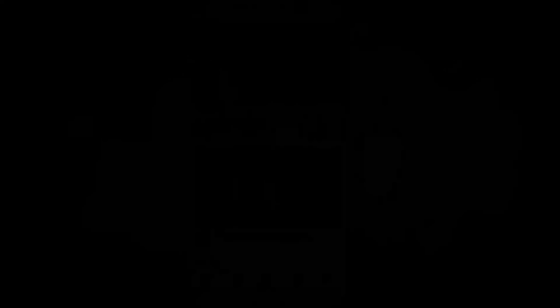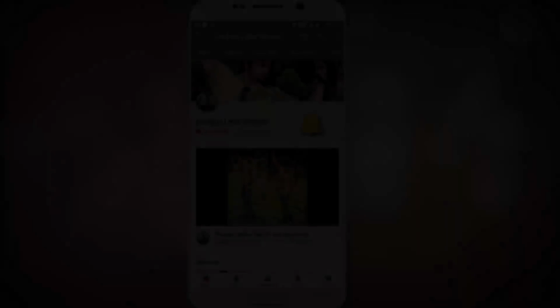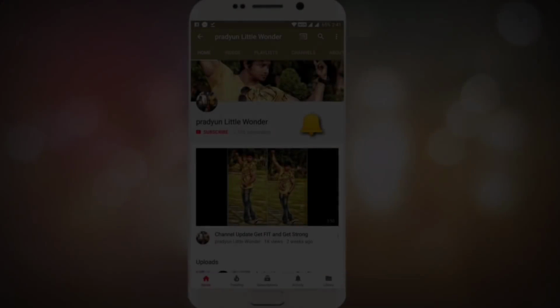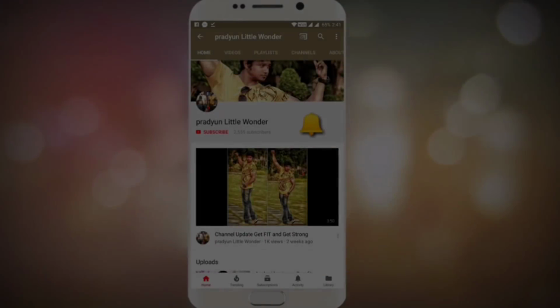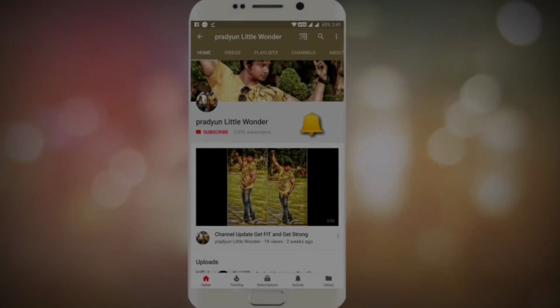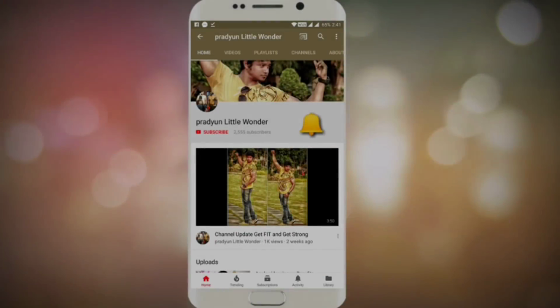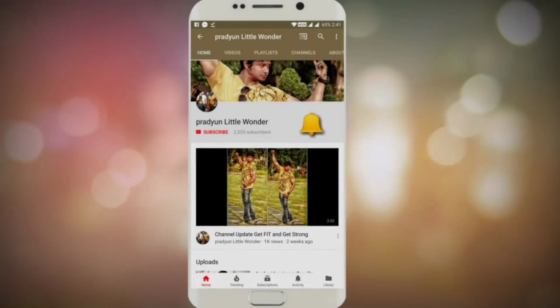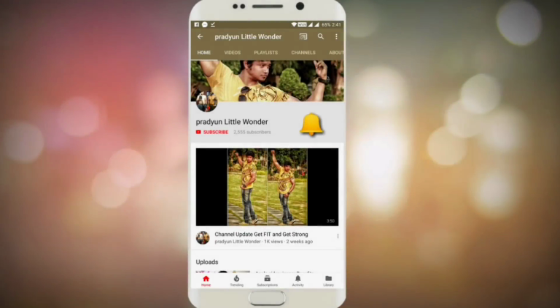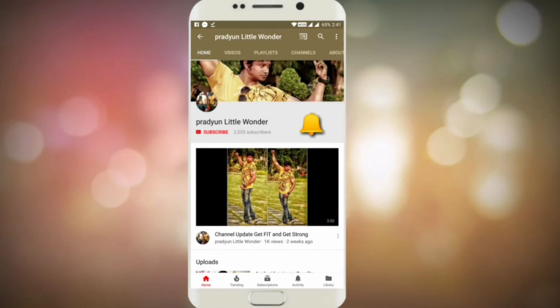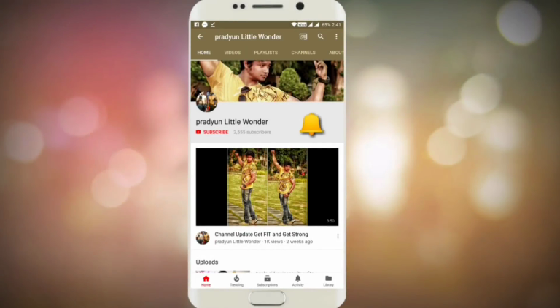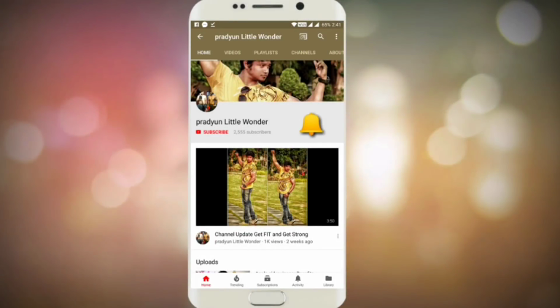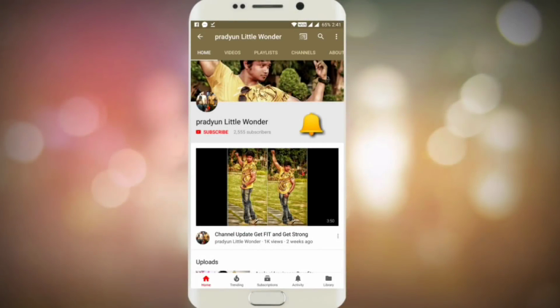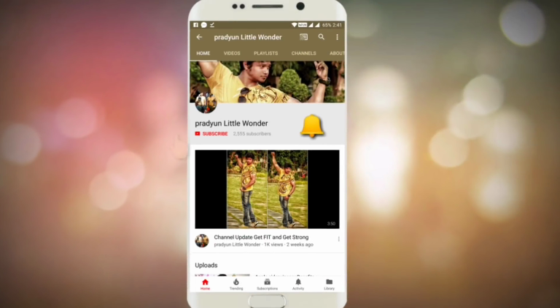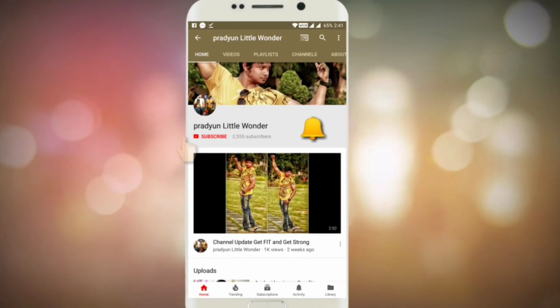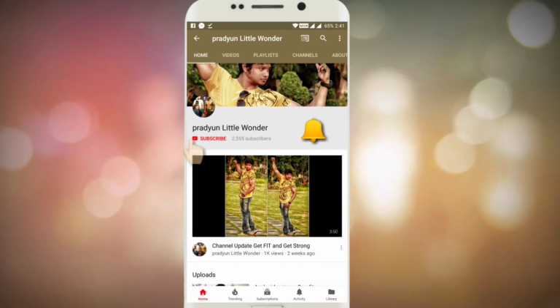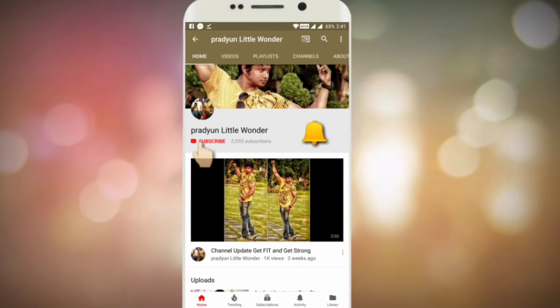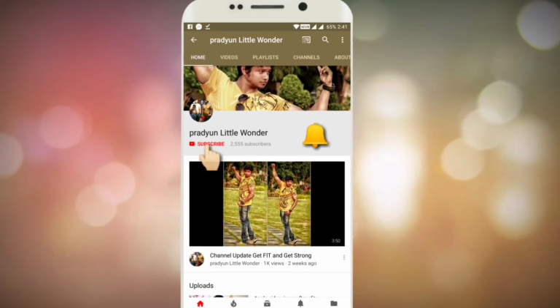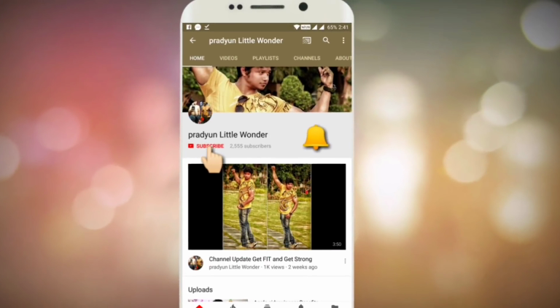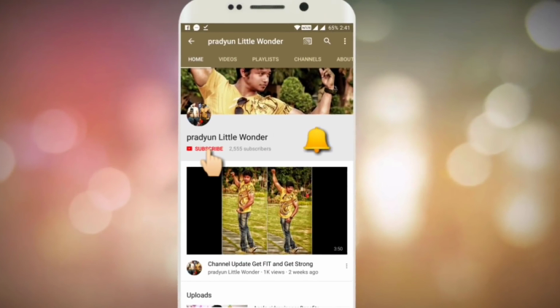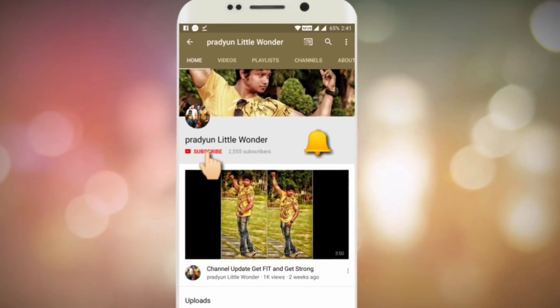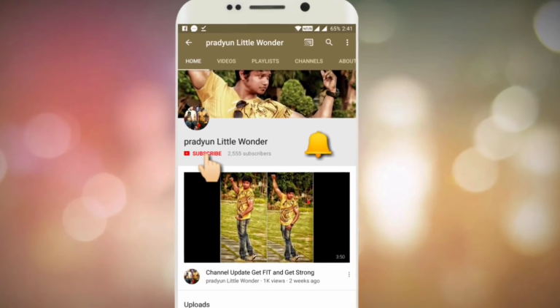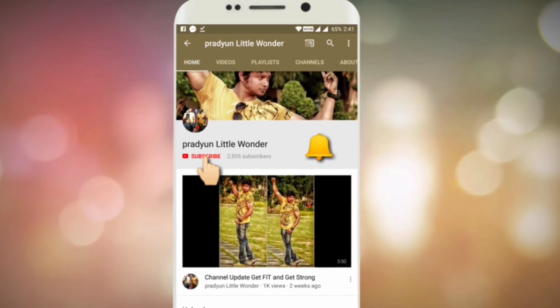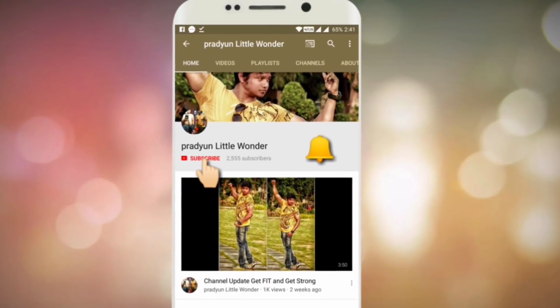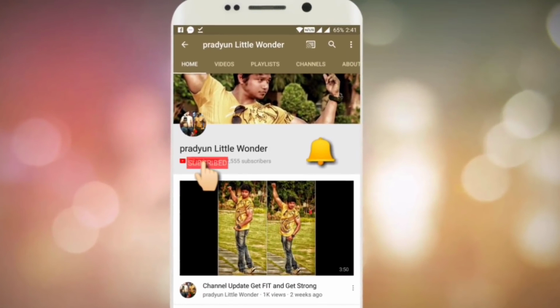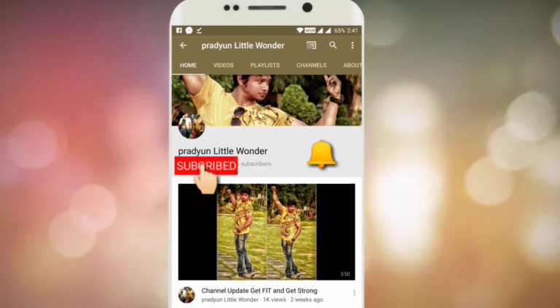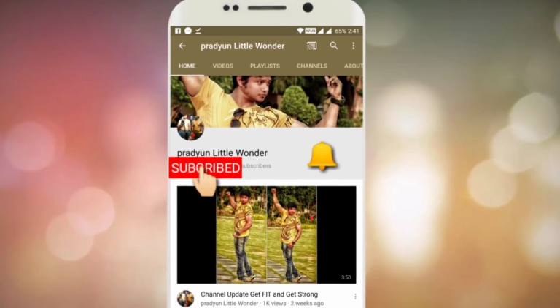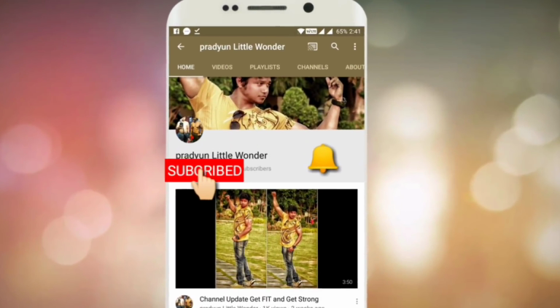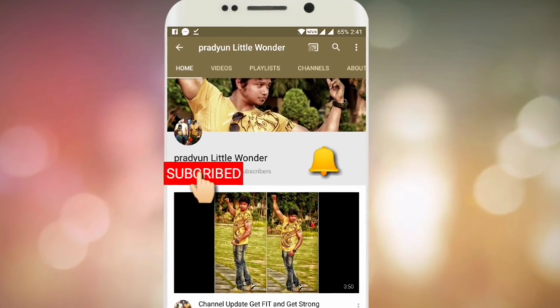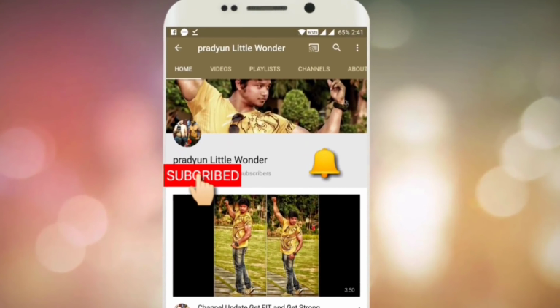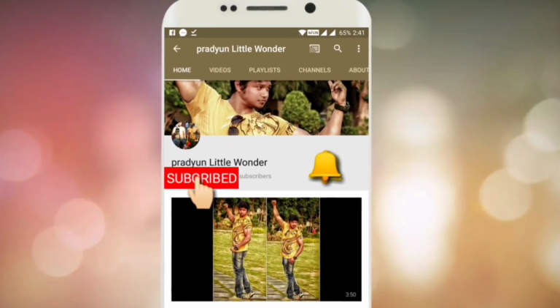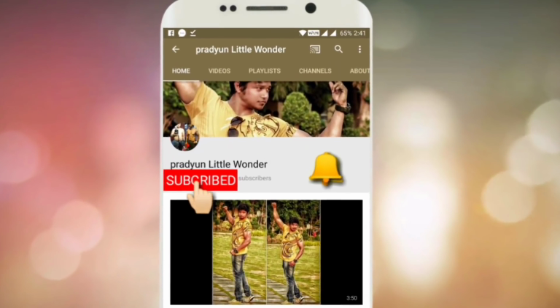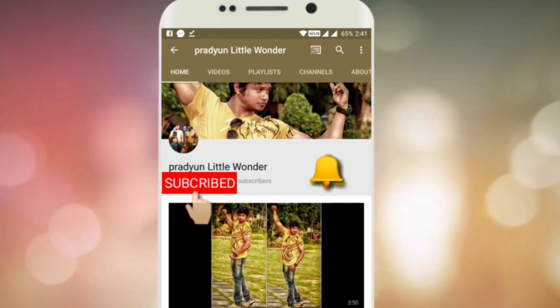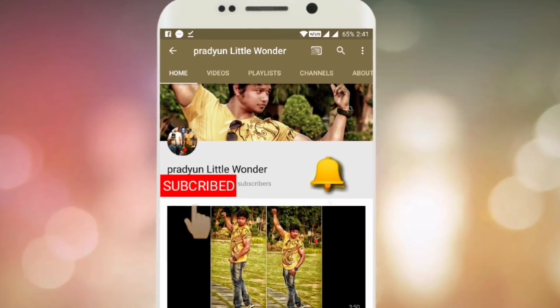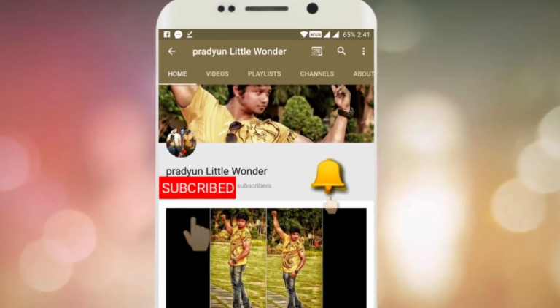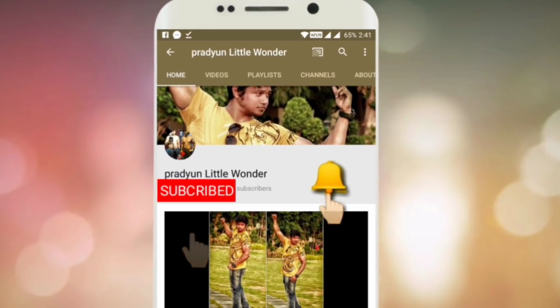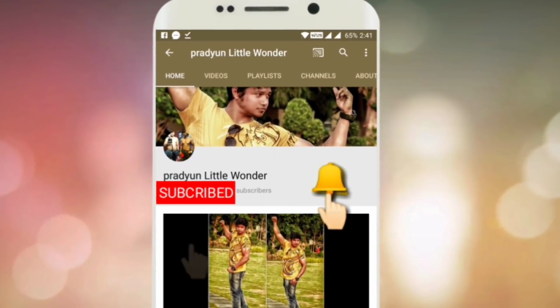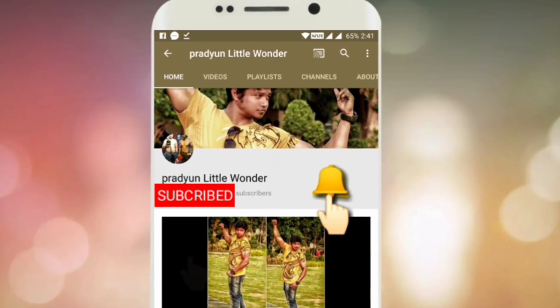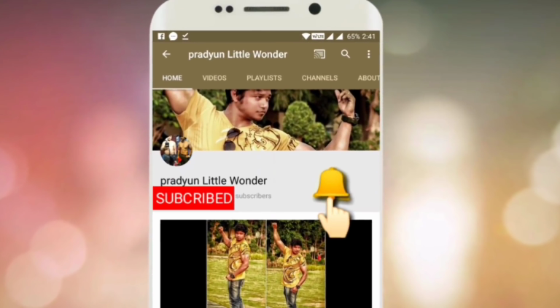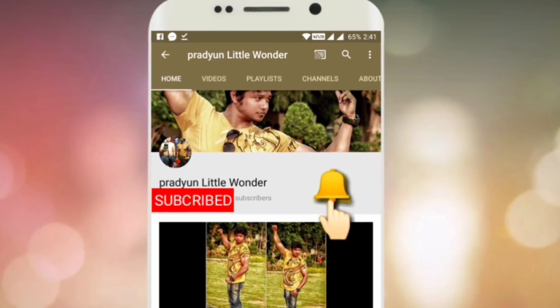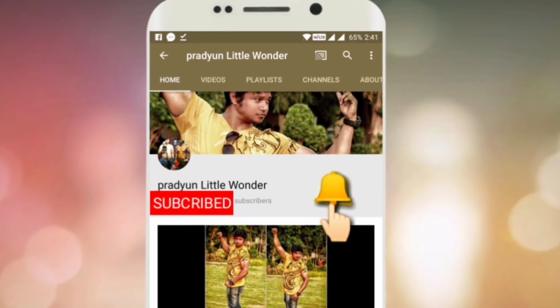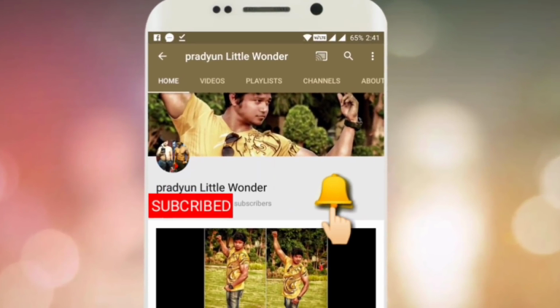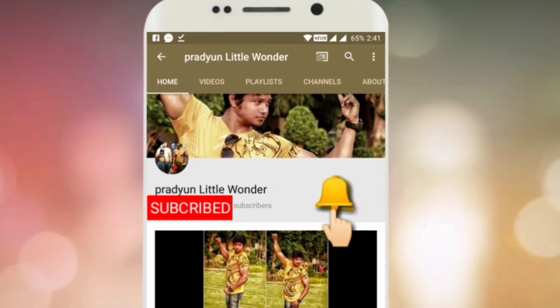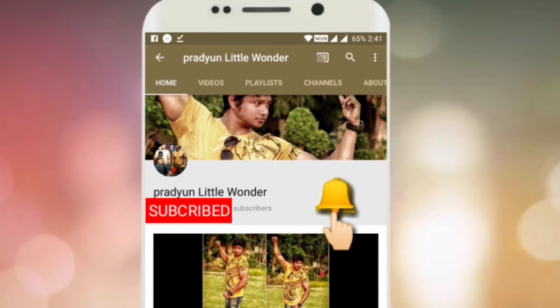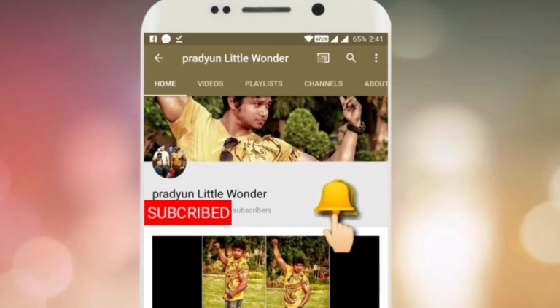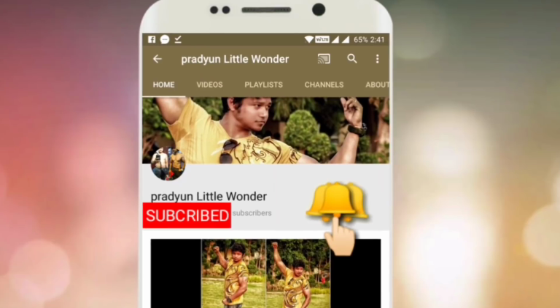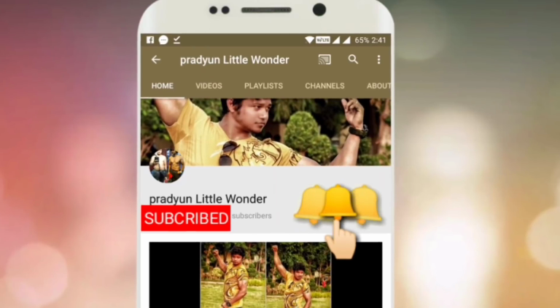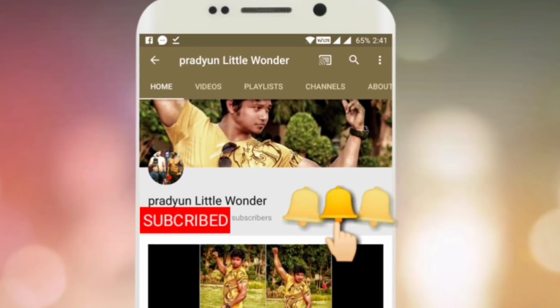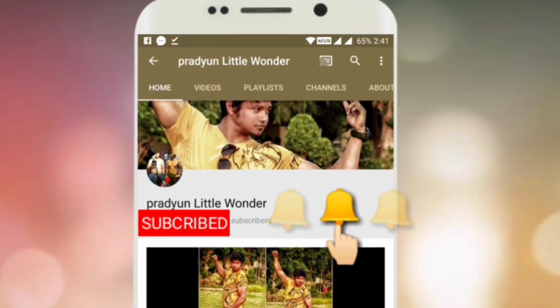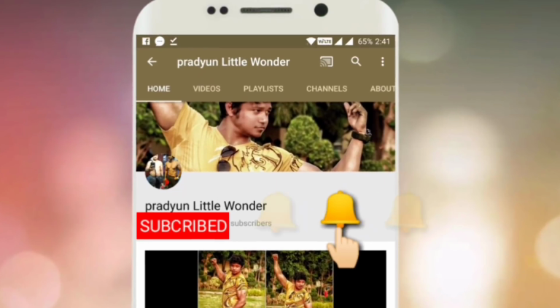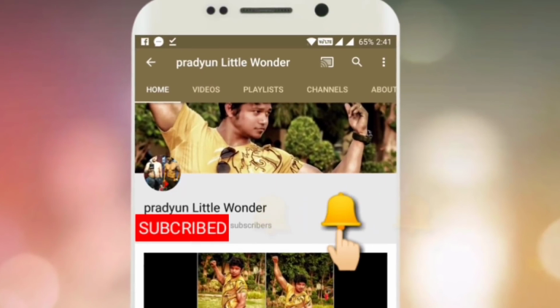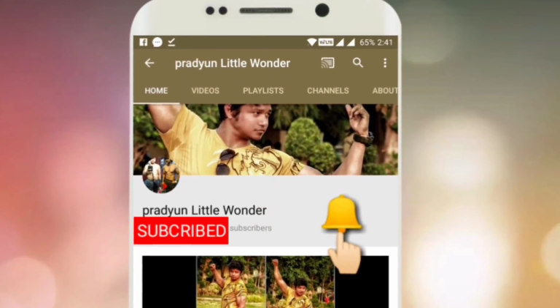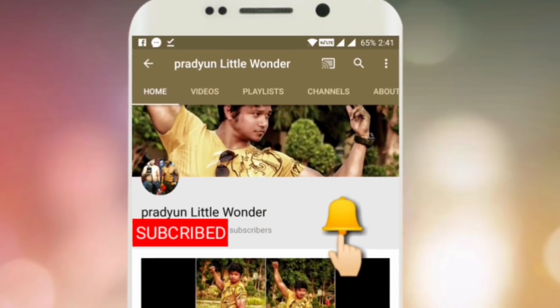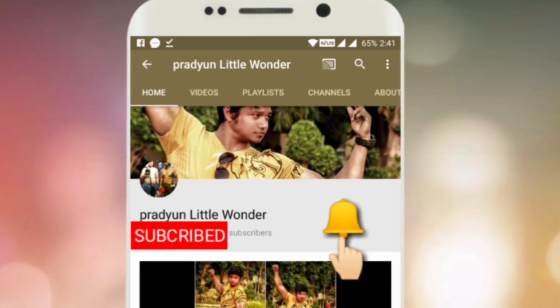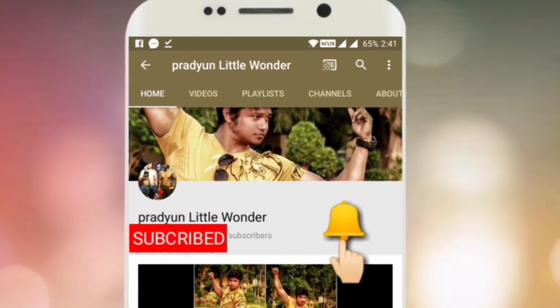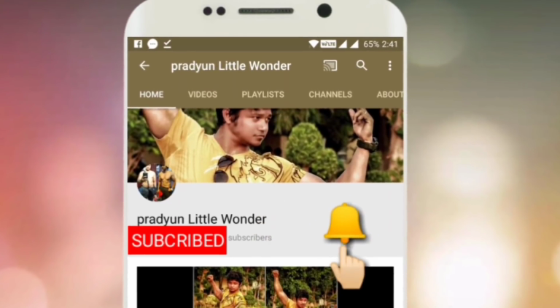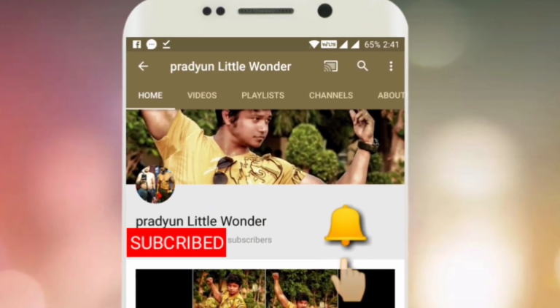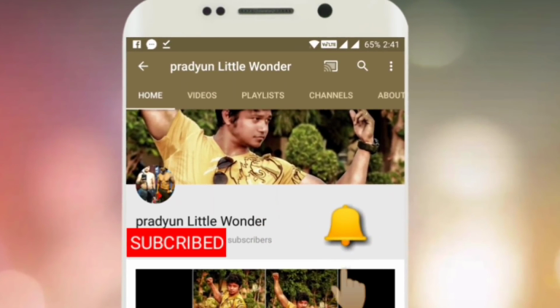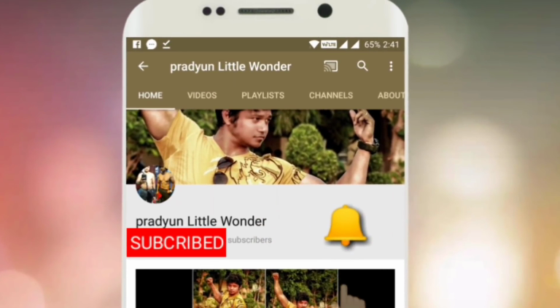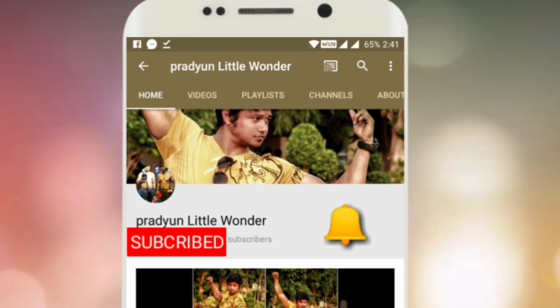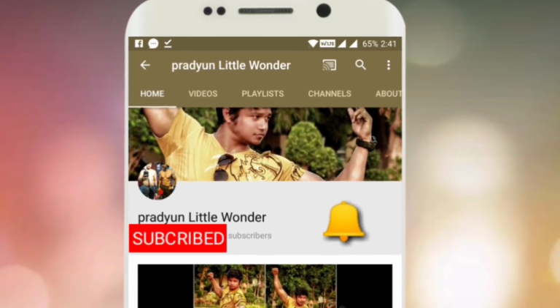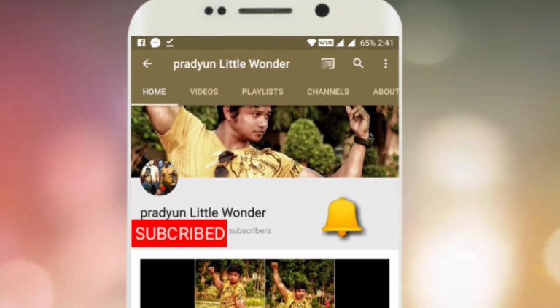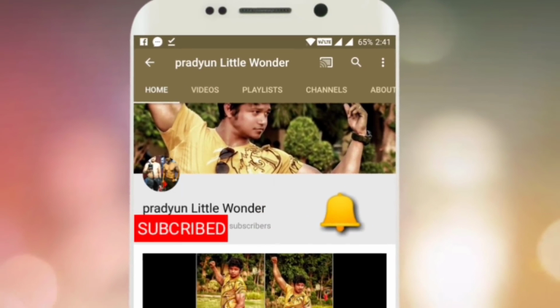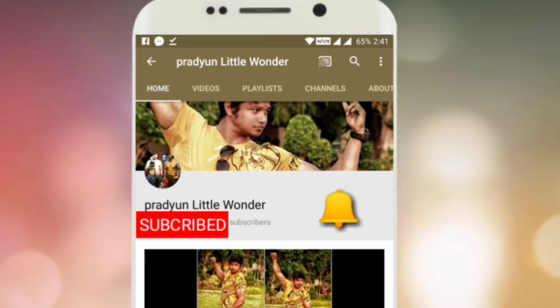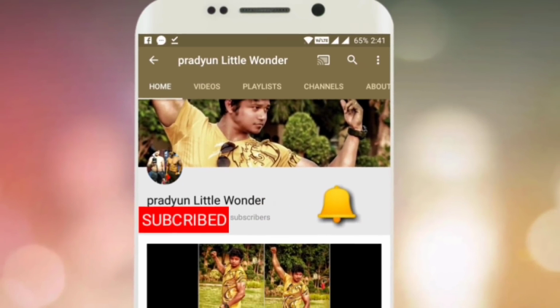Hello, my fitness family! Please hit the subscribe button and press the bell icon to get the latest and greatest health and fitness videos.